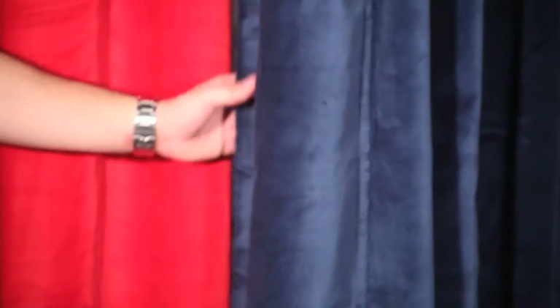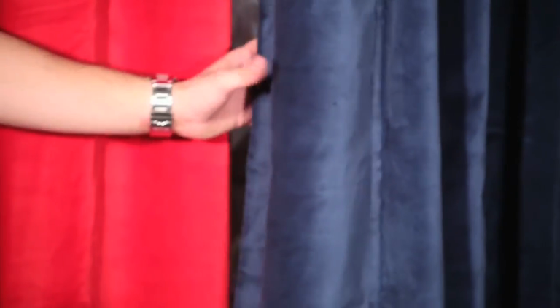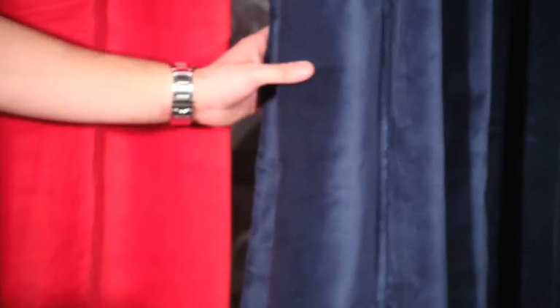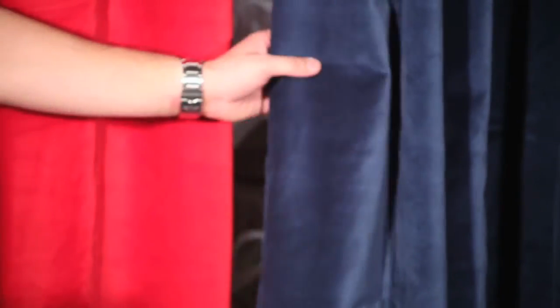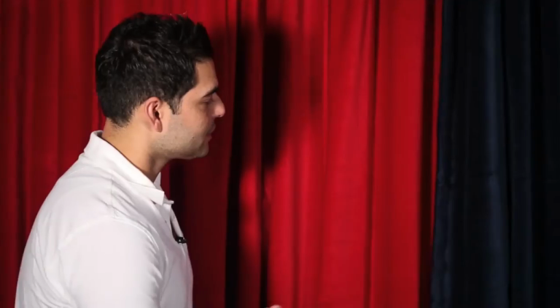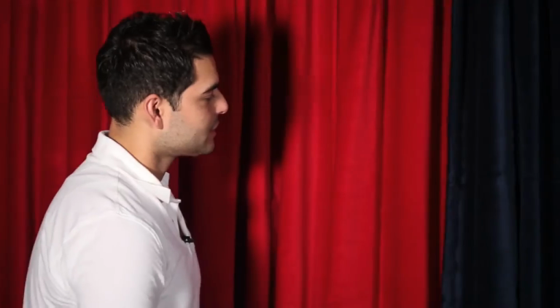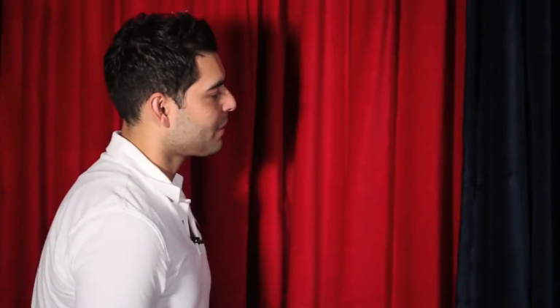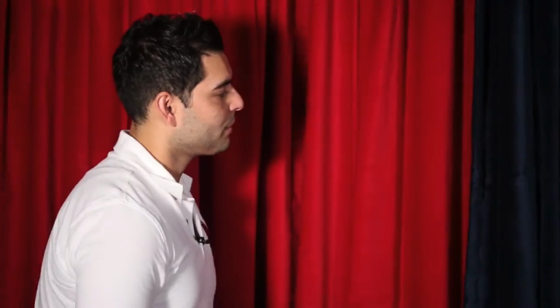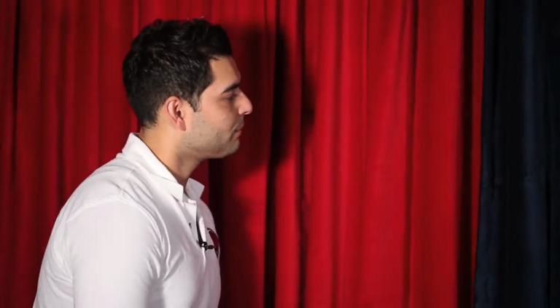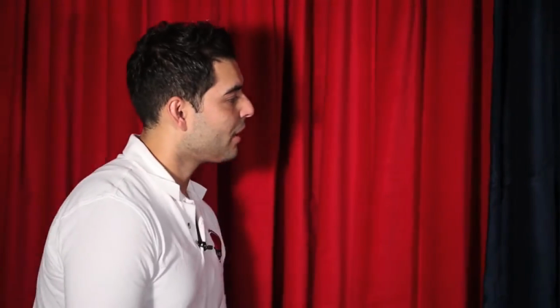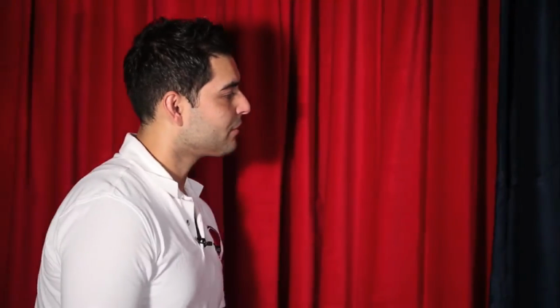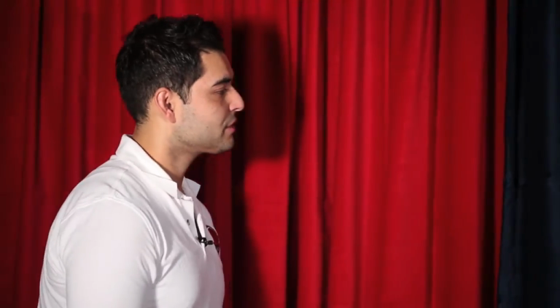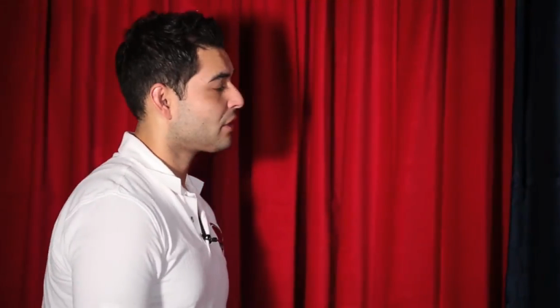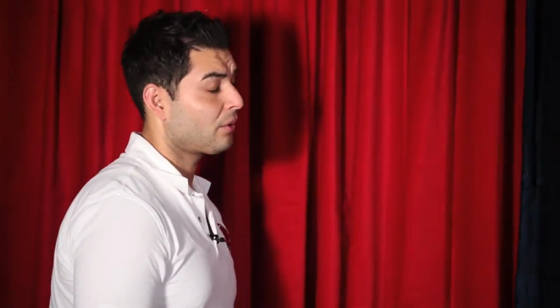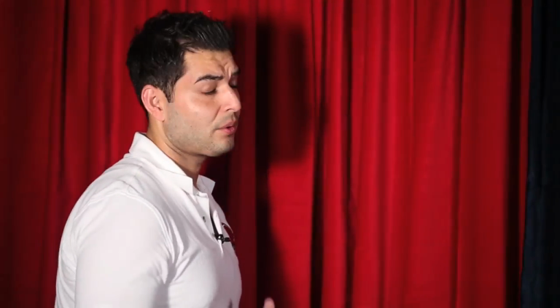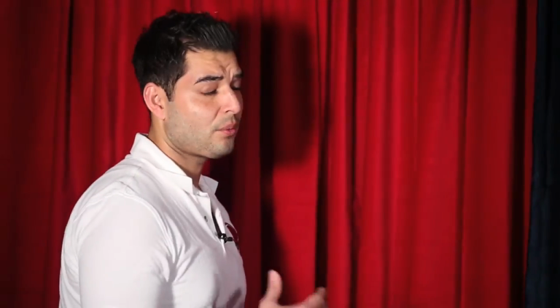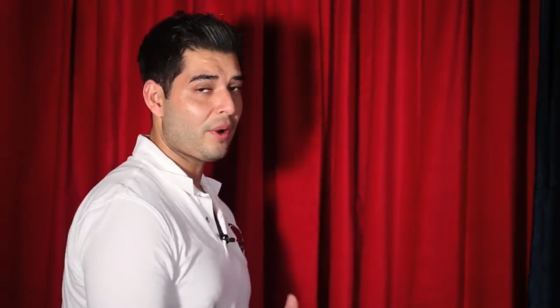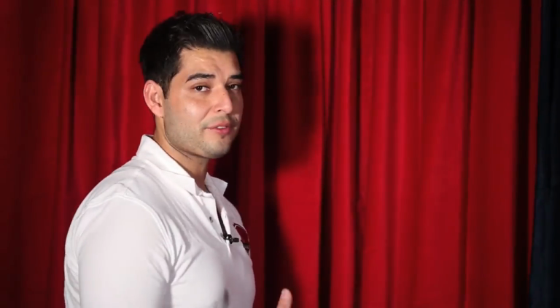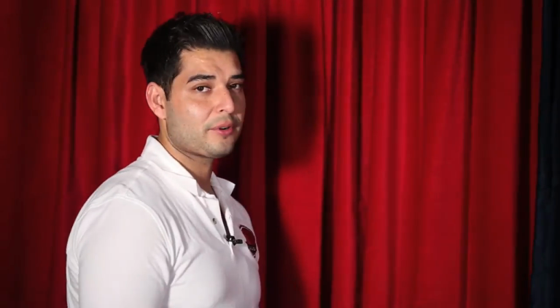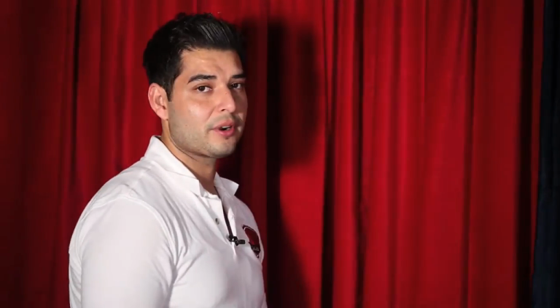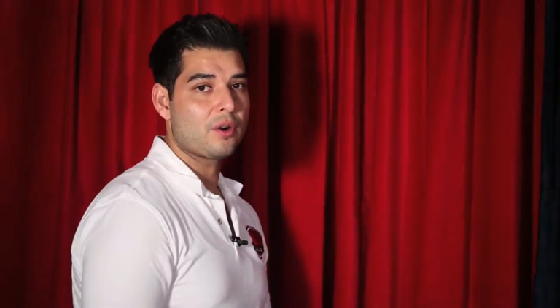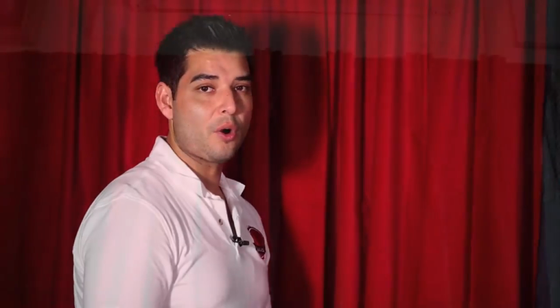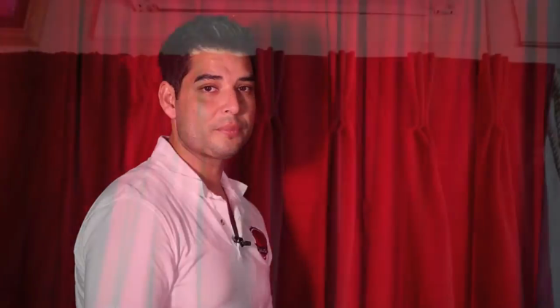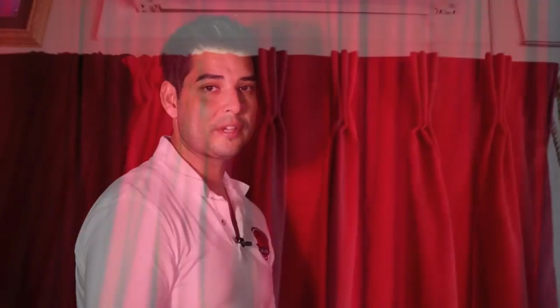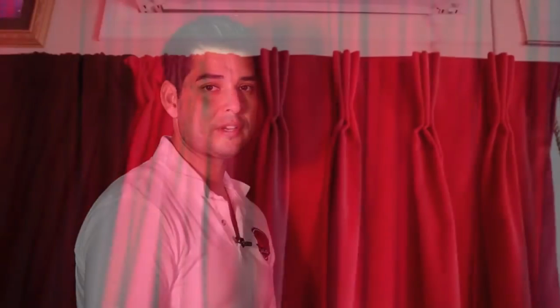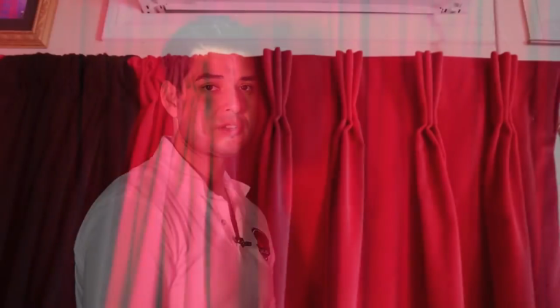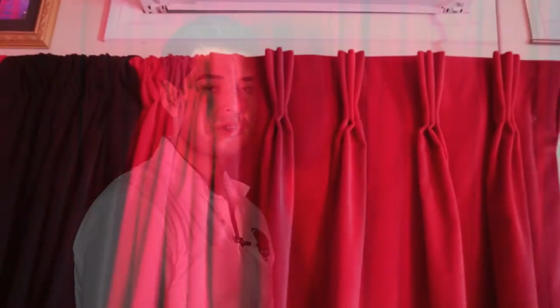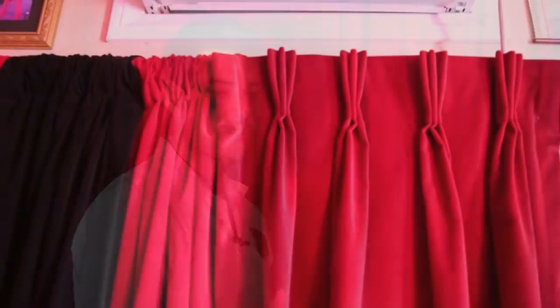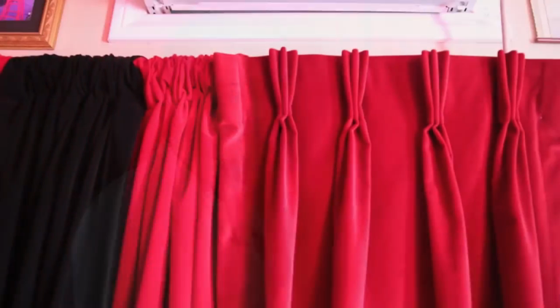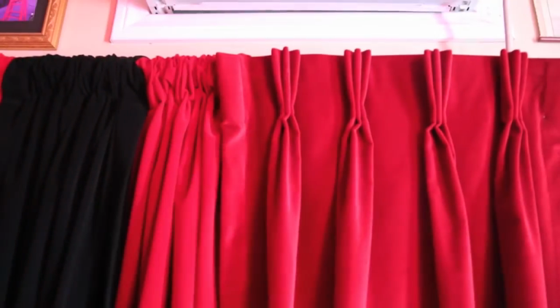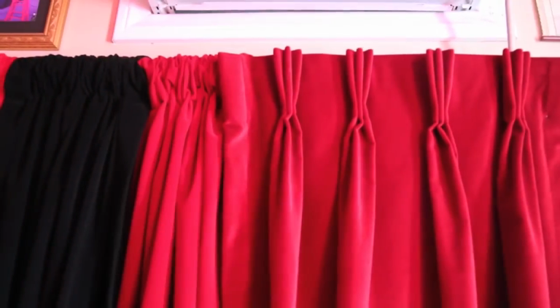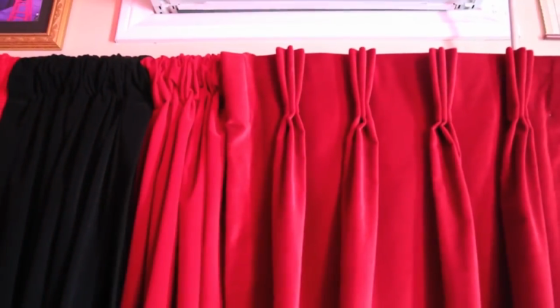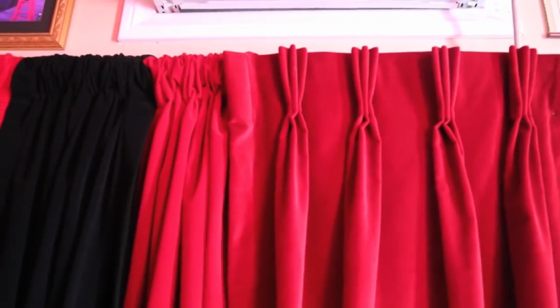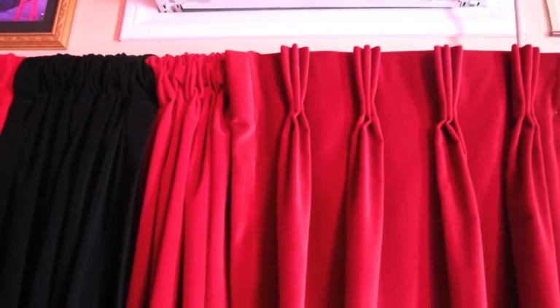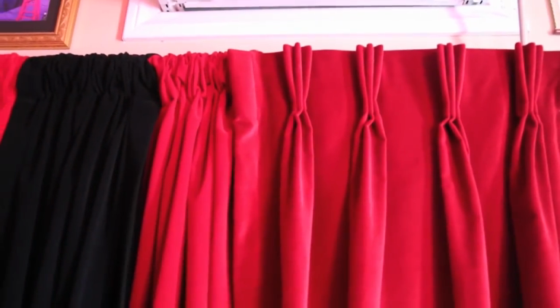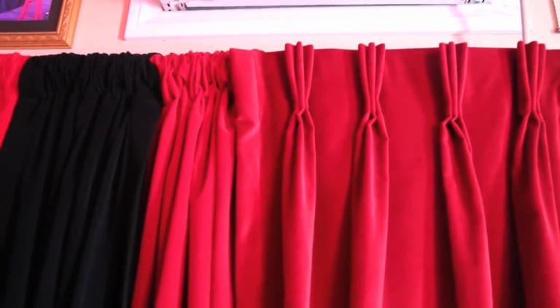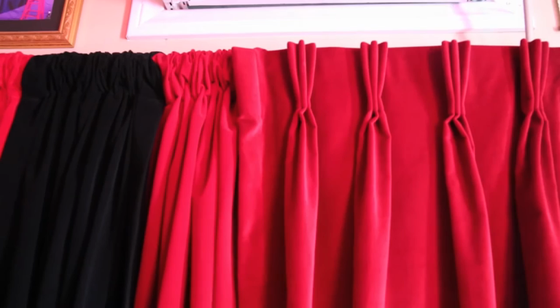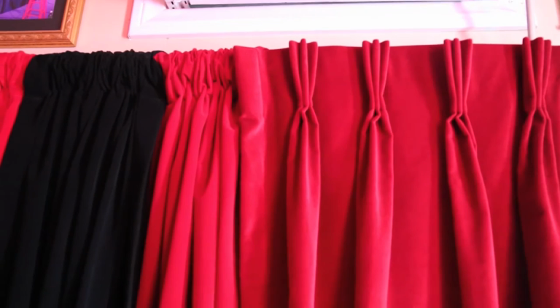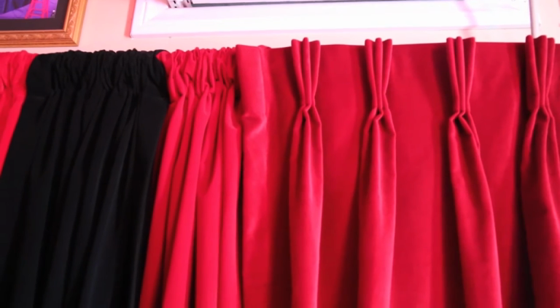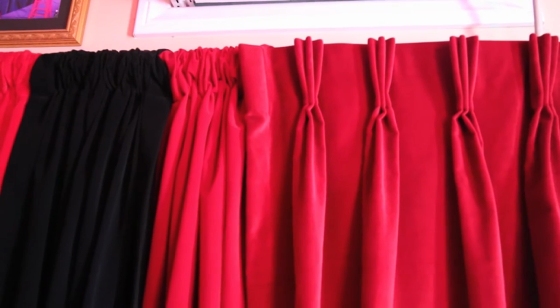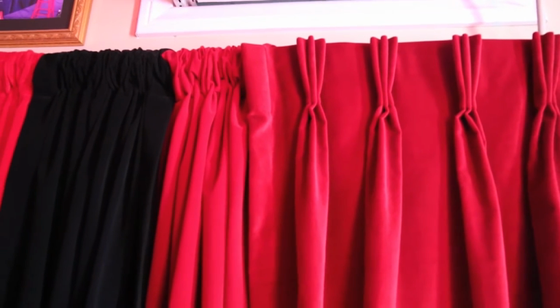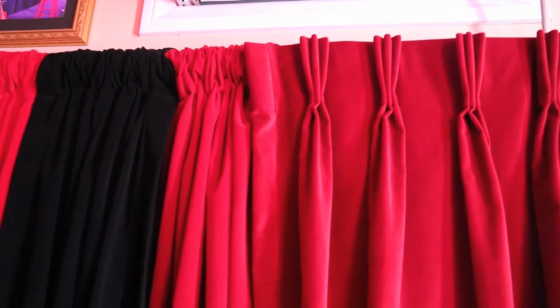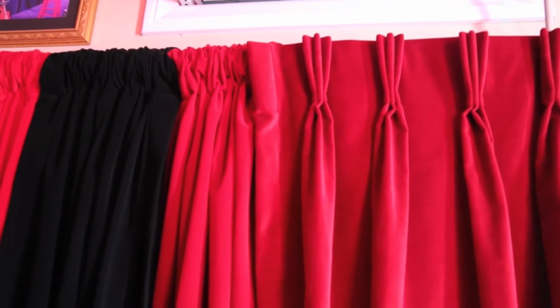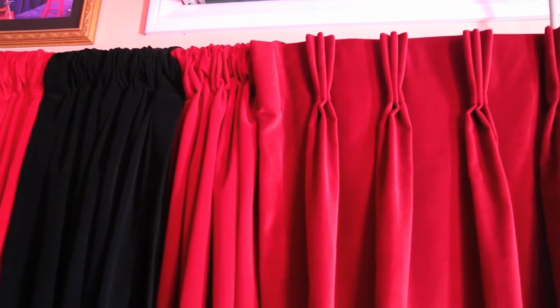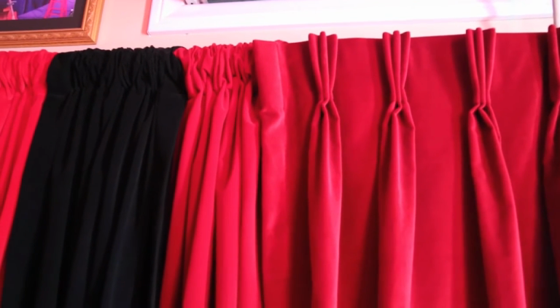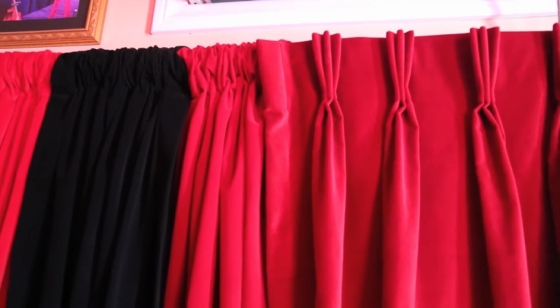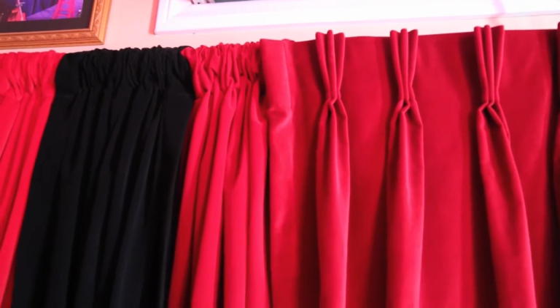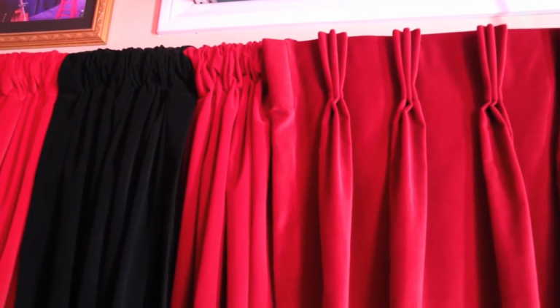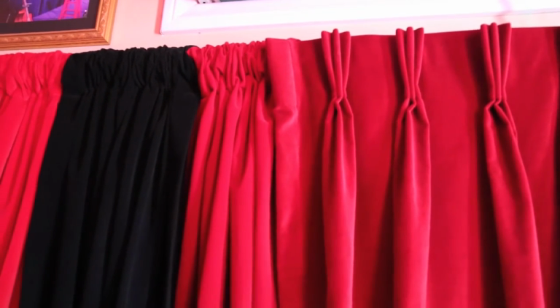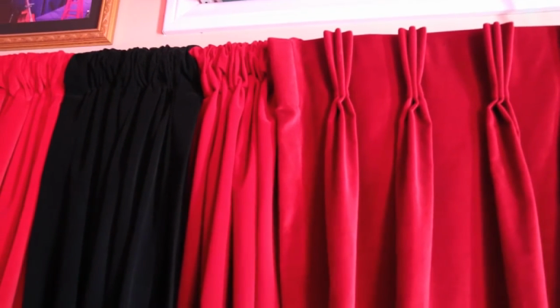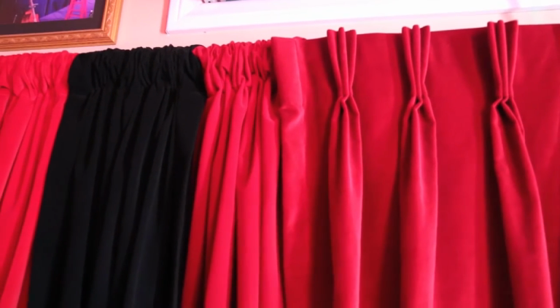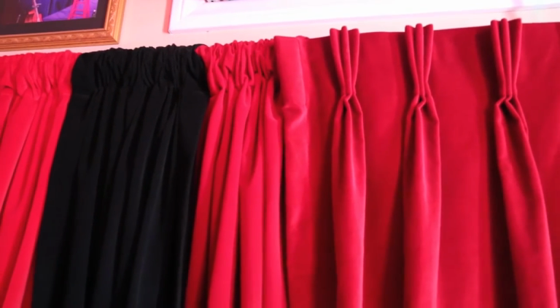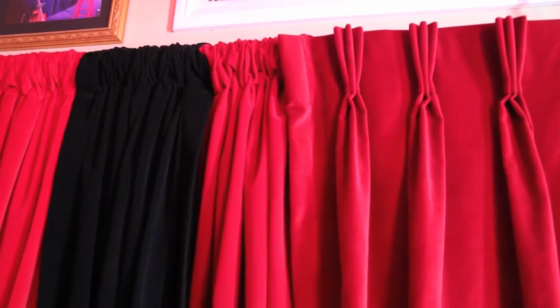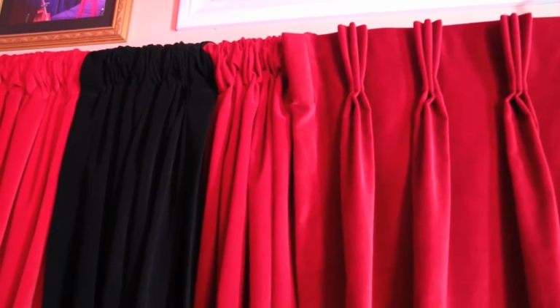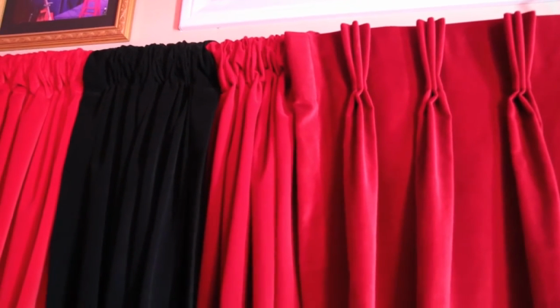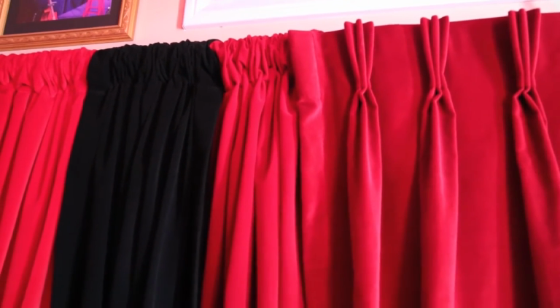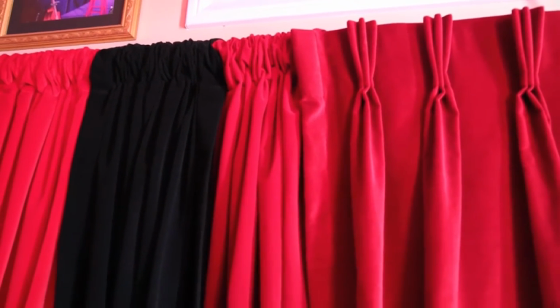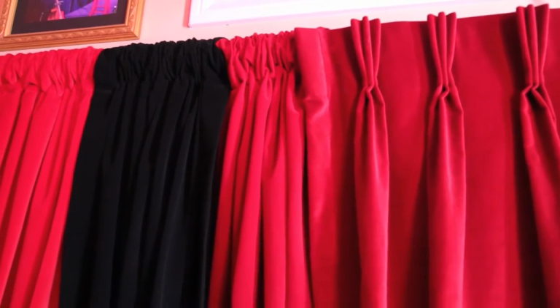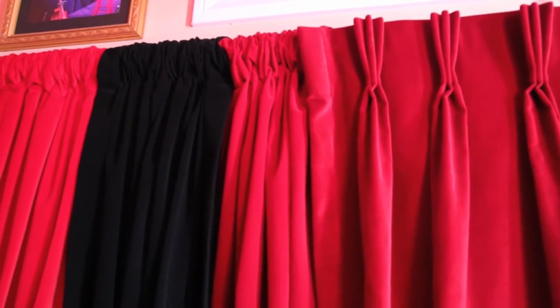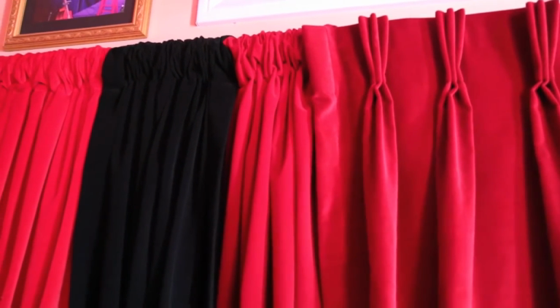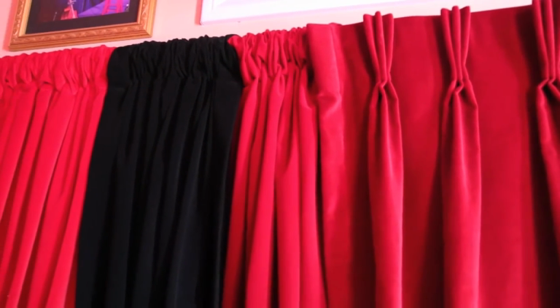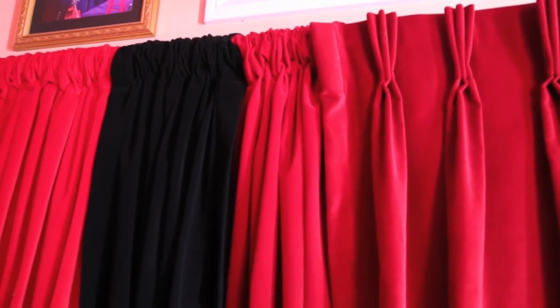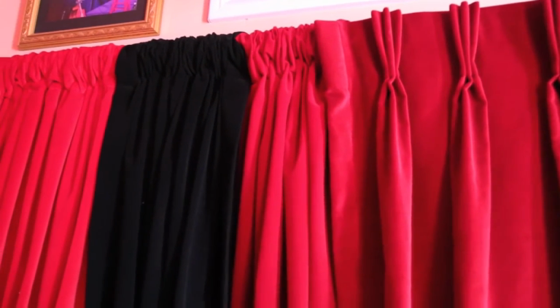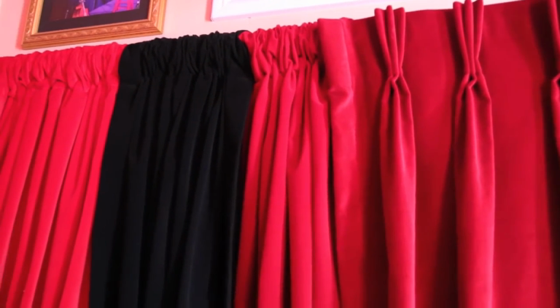Both of these types of velvets are great for home theaters, studios, nightclubs, bars, lounges, and window treatments as well.